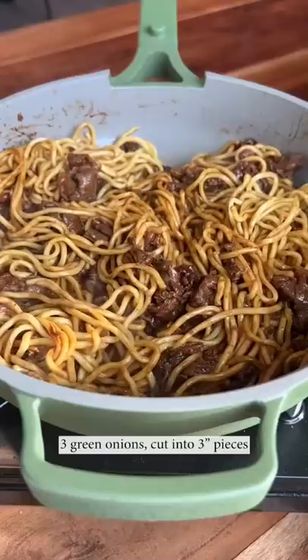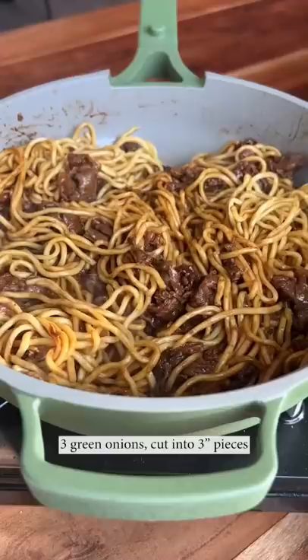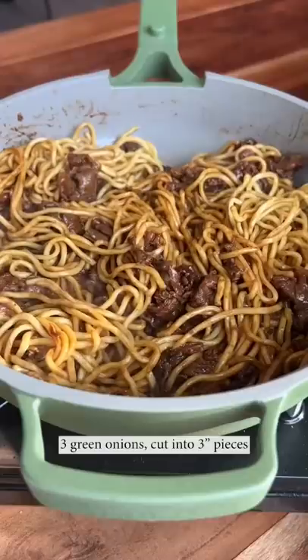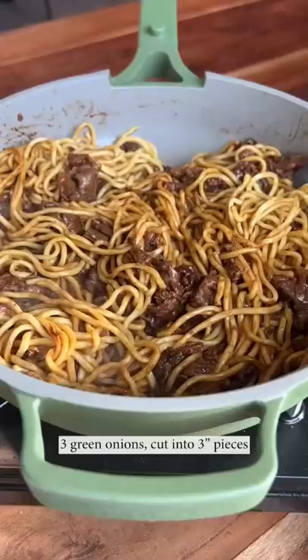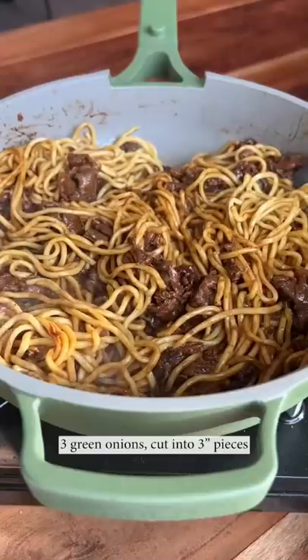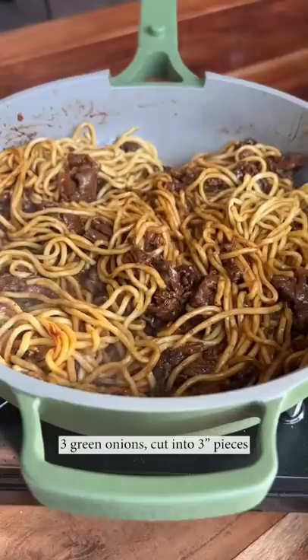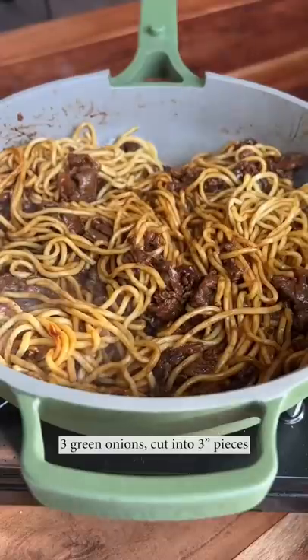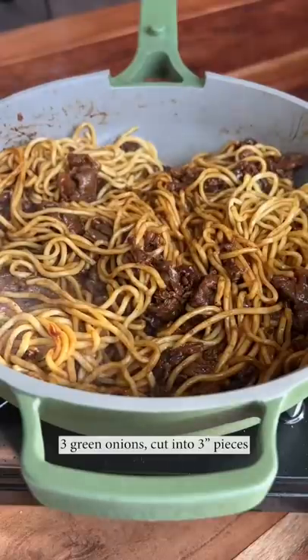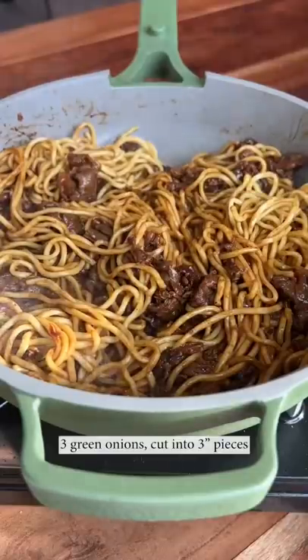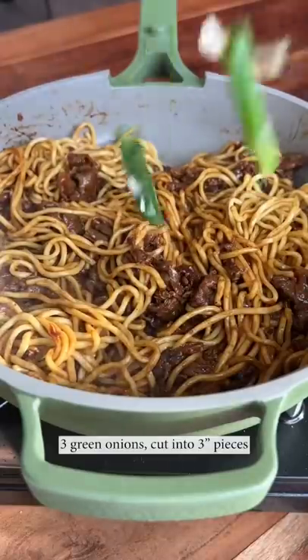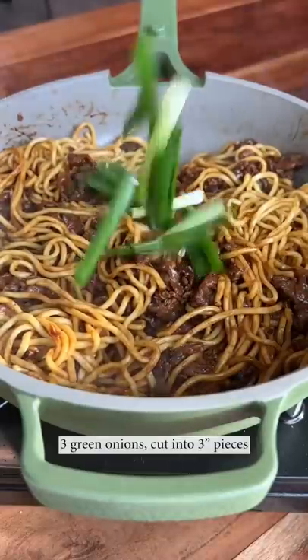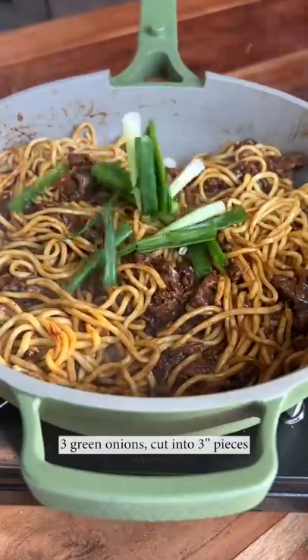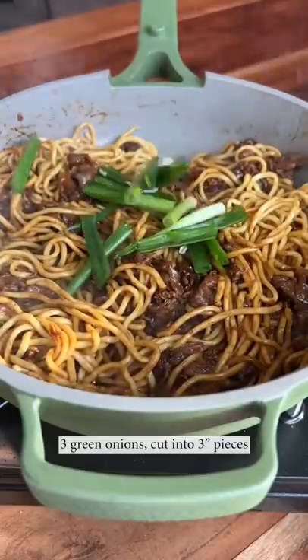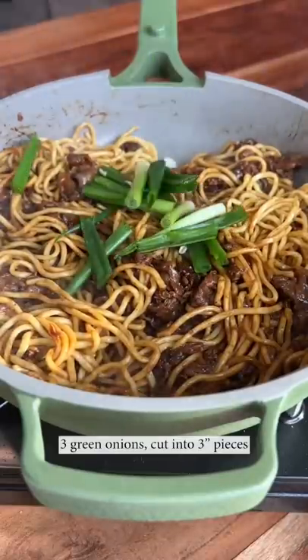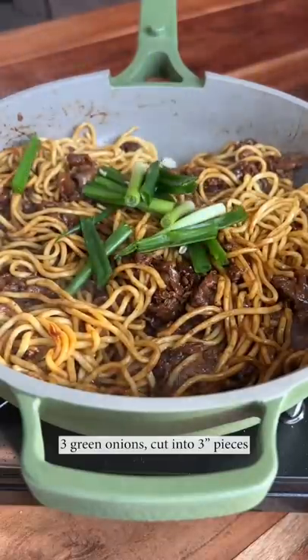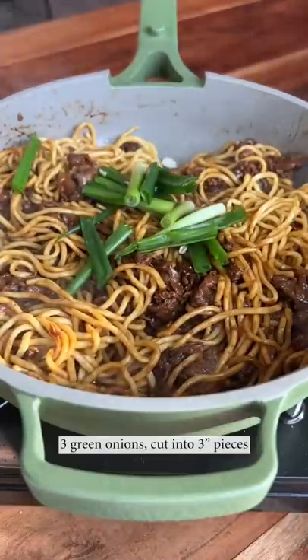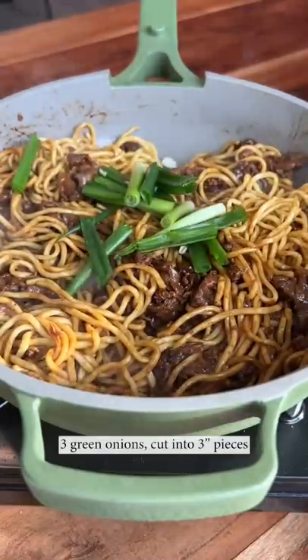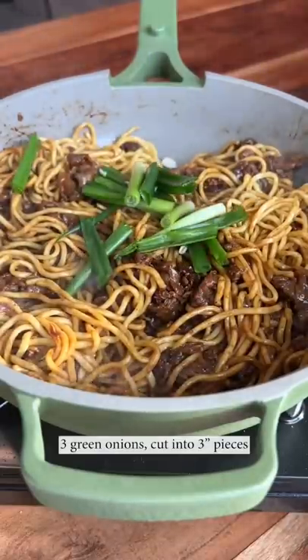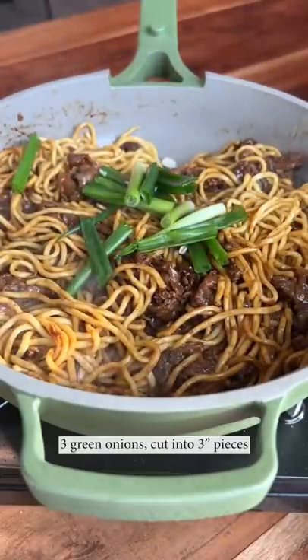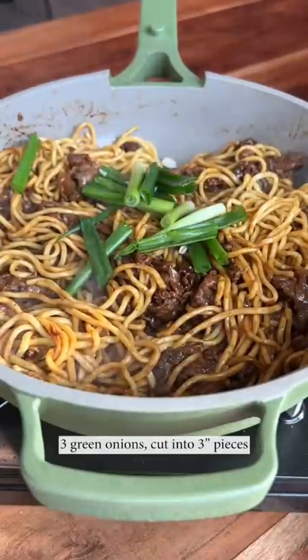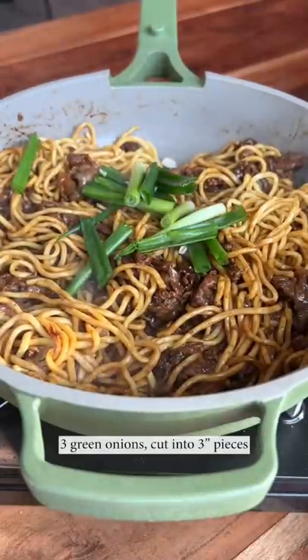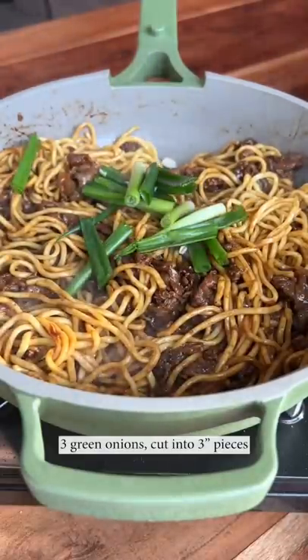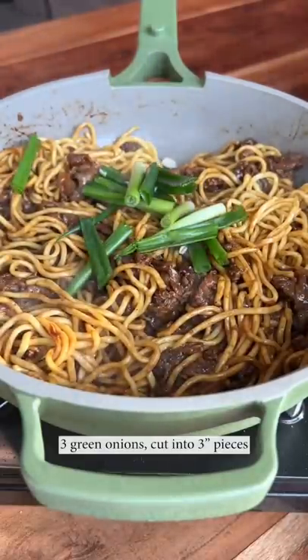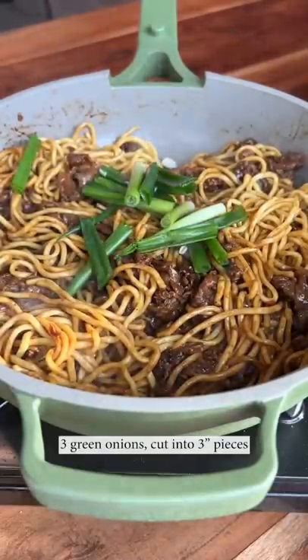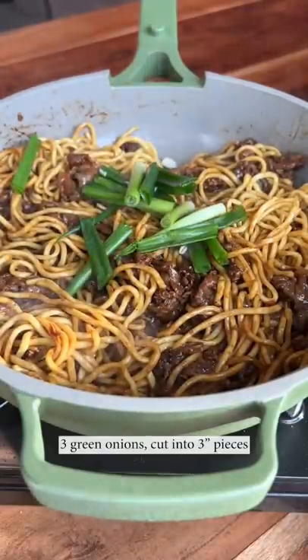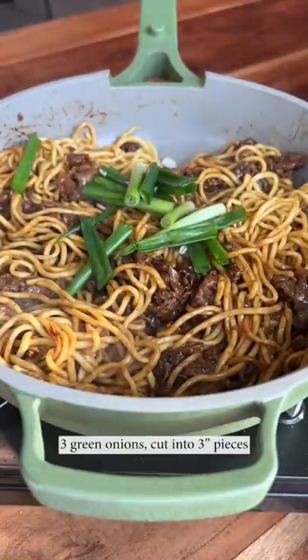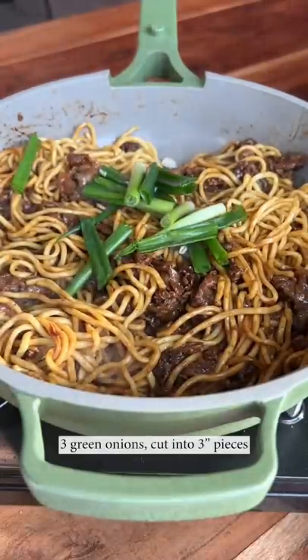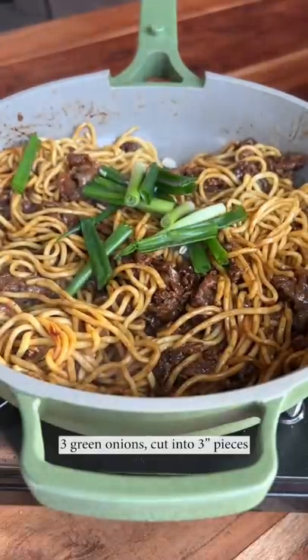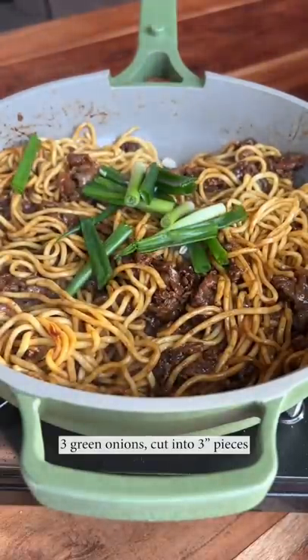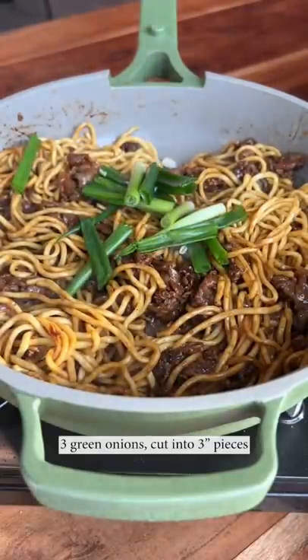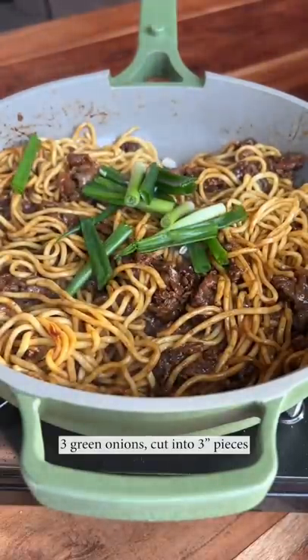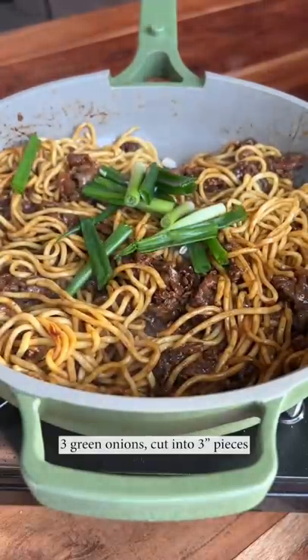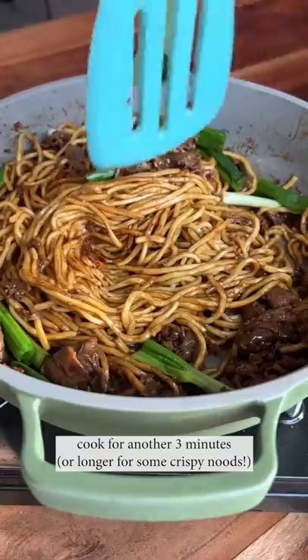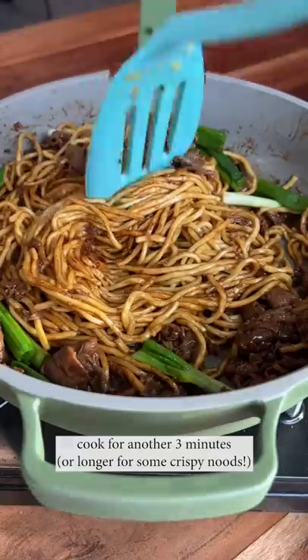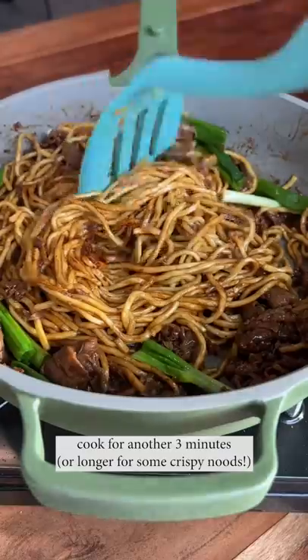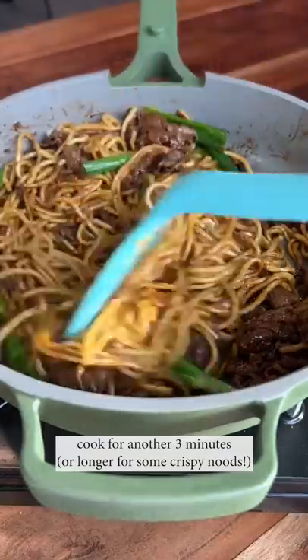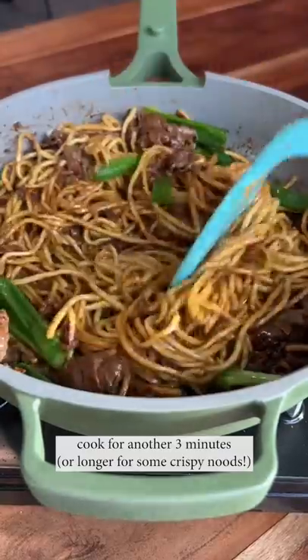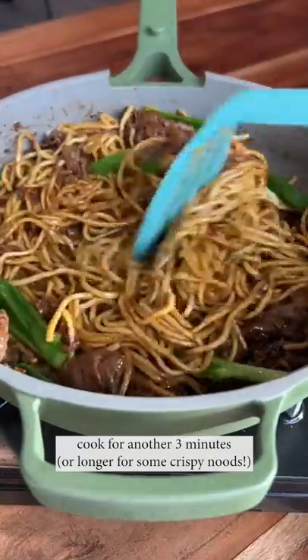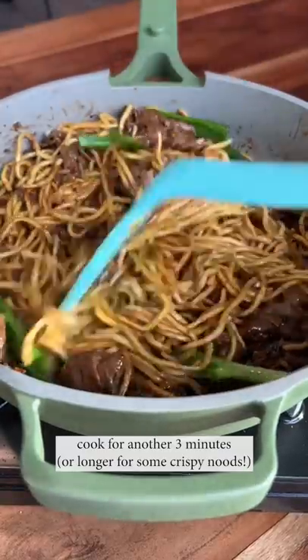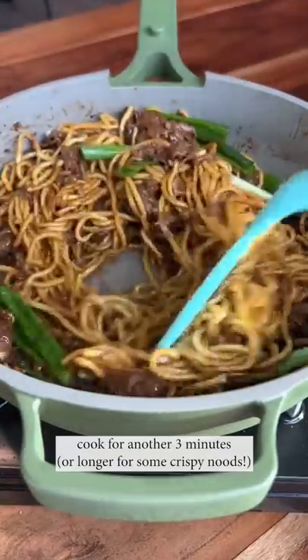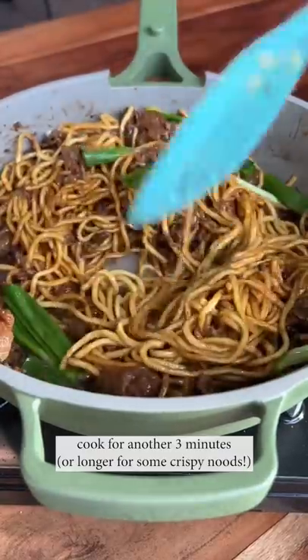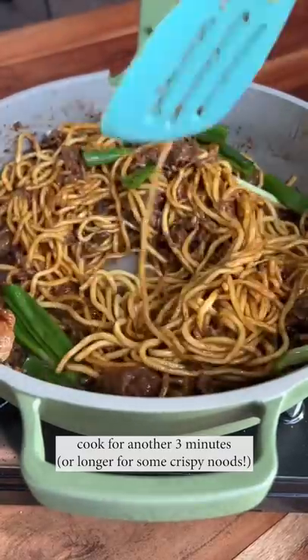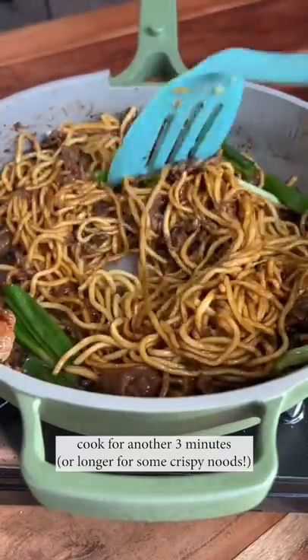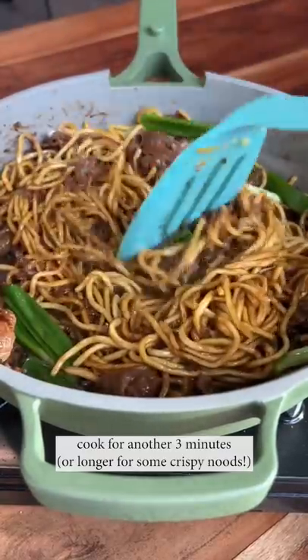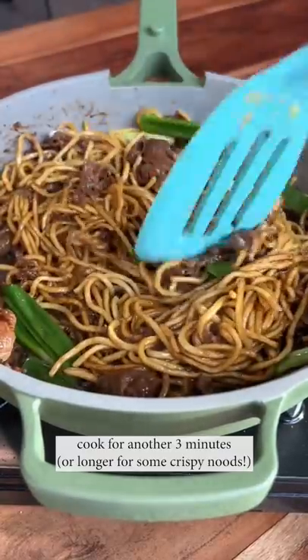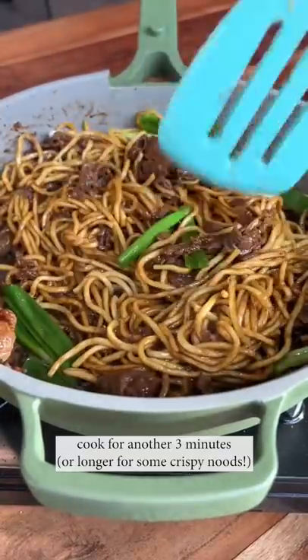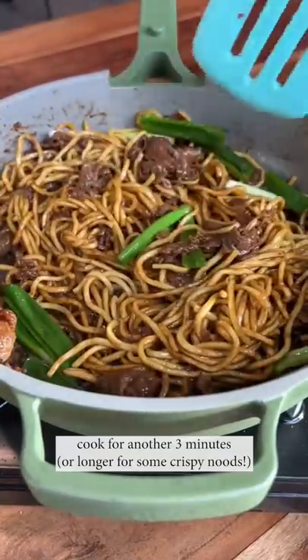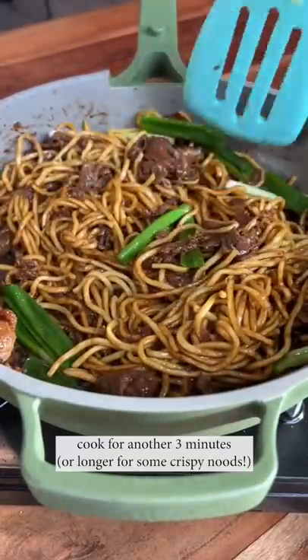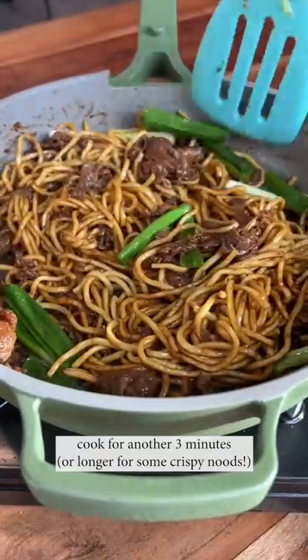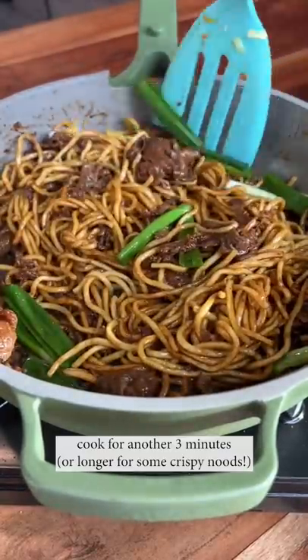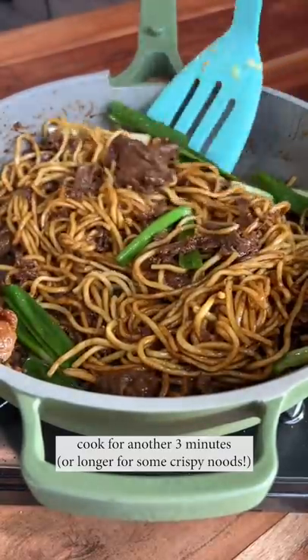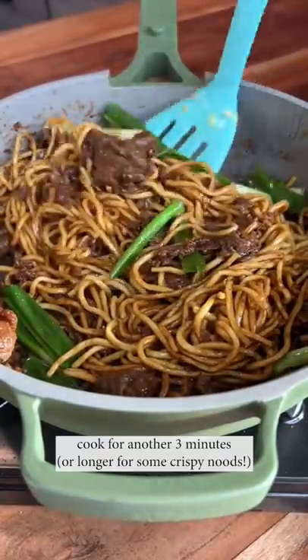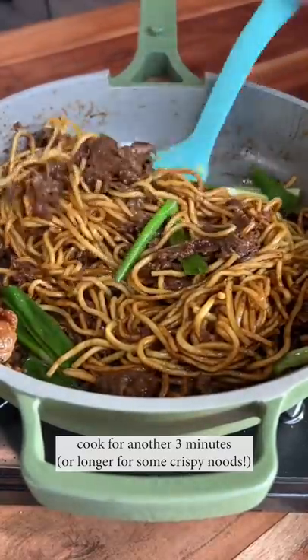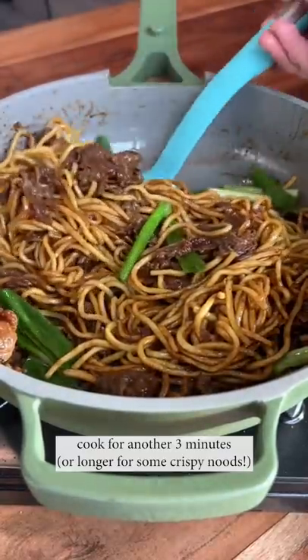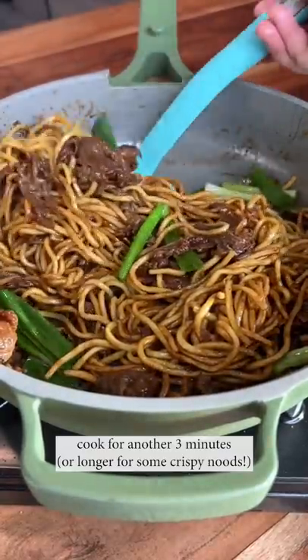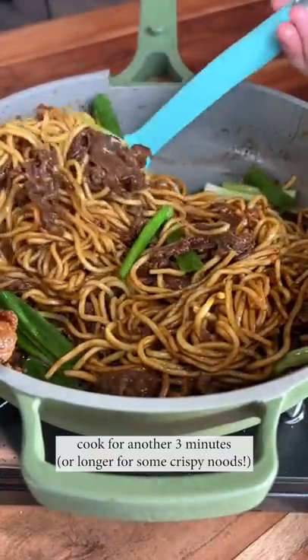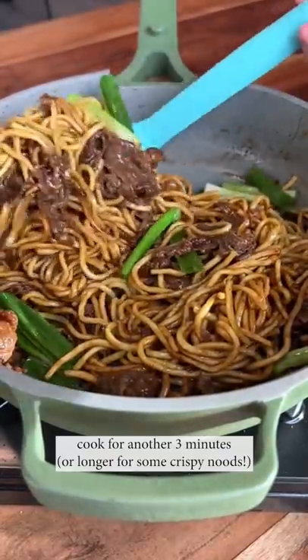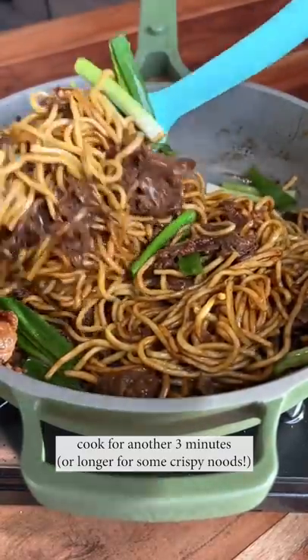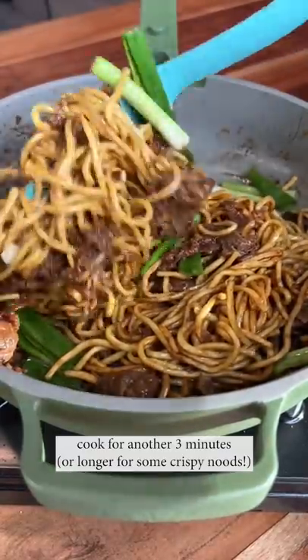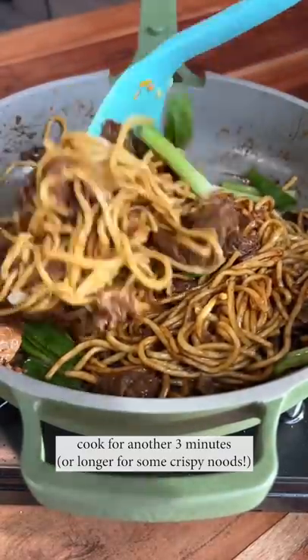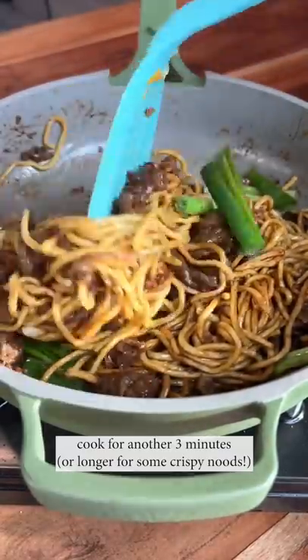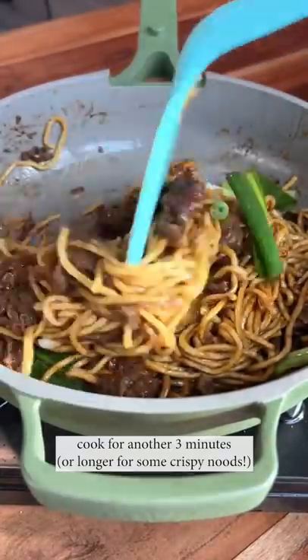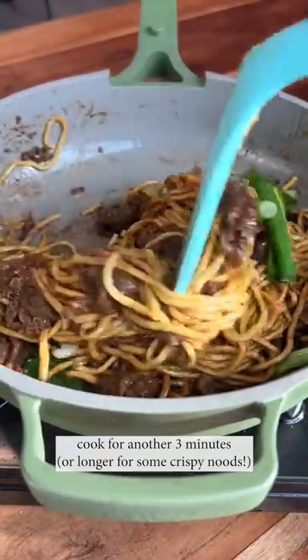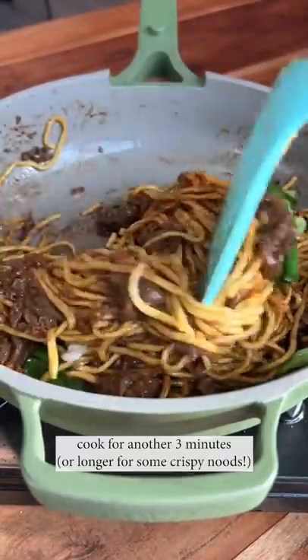Sorry, I somehow didn't film adding the noodles, but these are Taiwanese oil noodles. They're amazing — great bouncy texture, highly recommend.